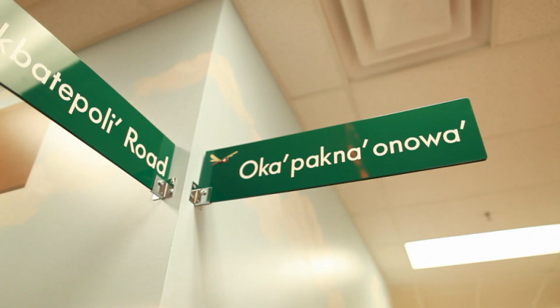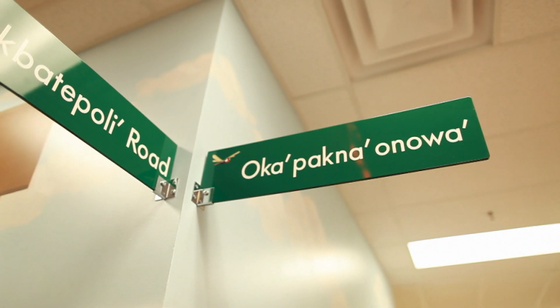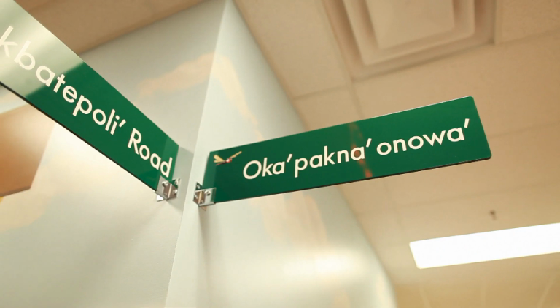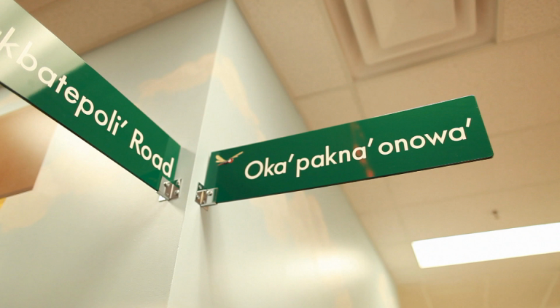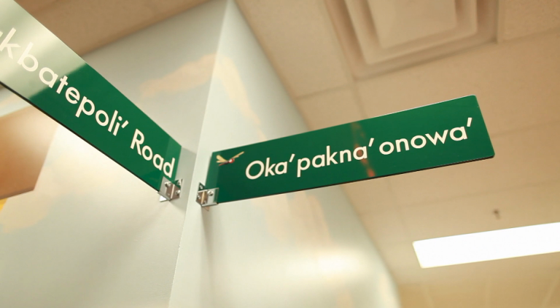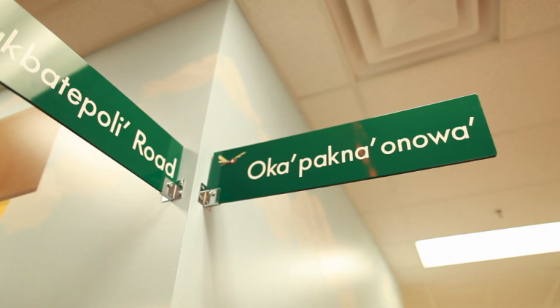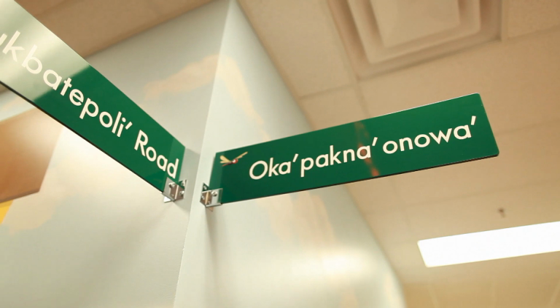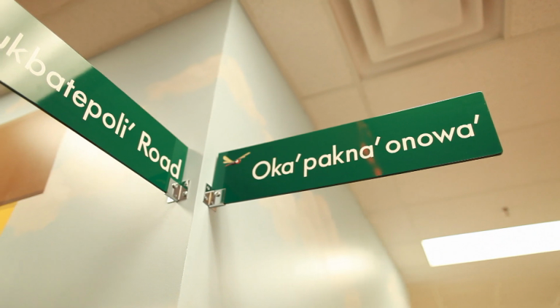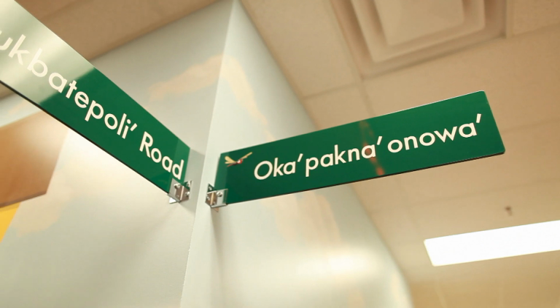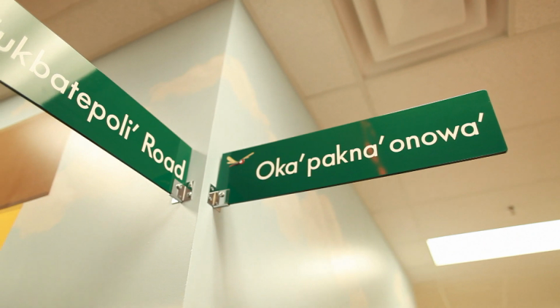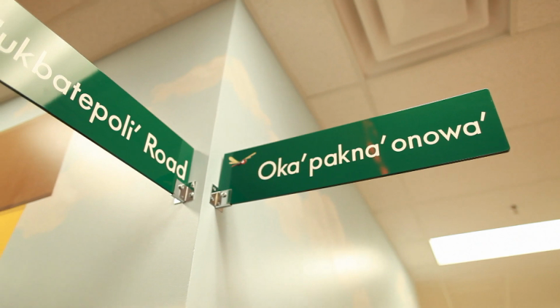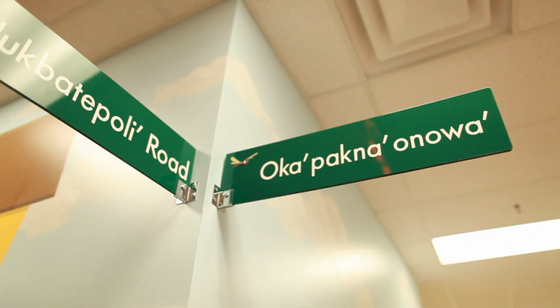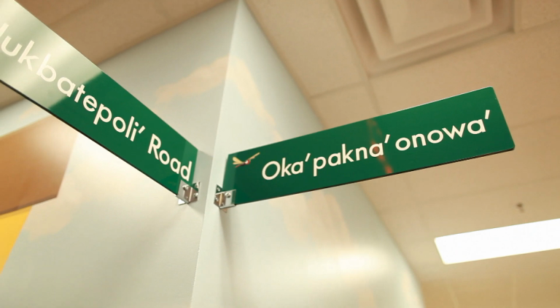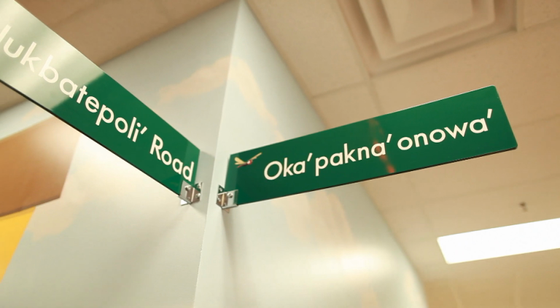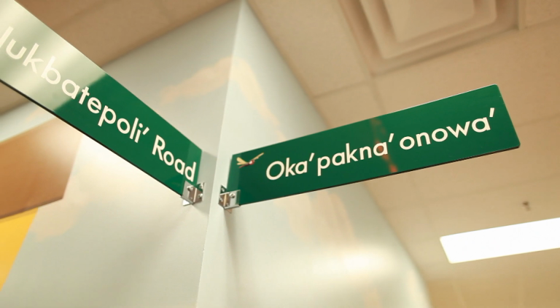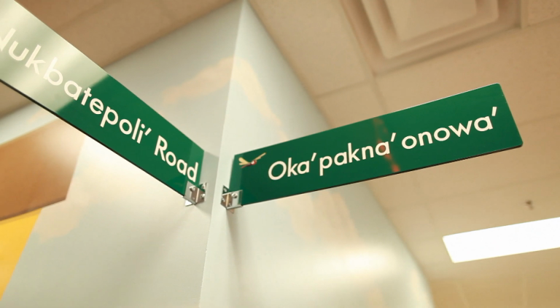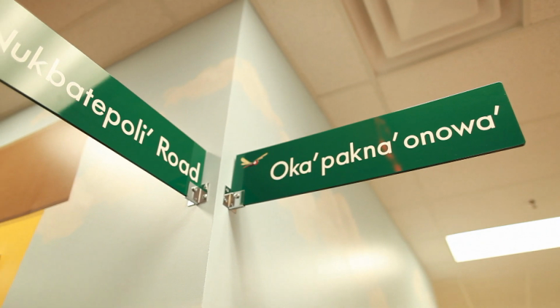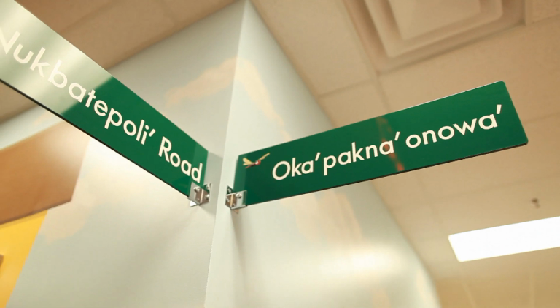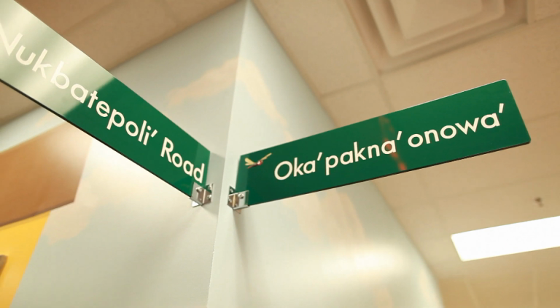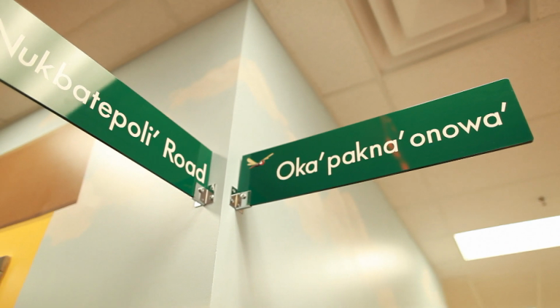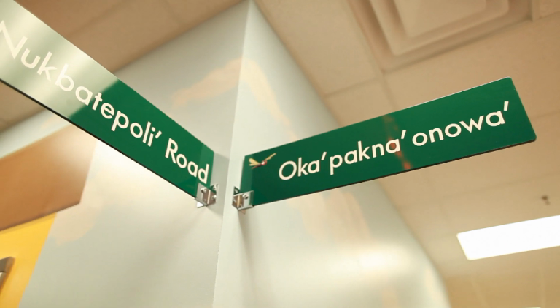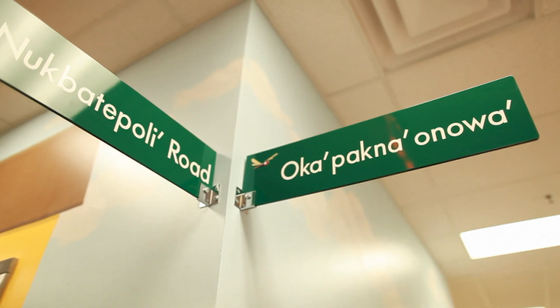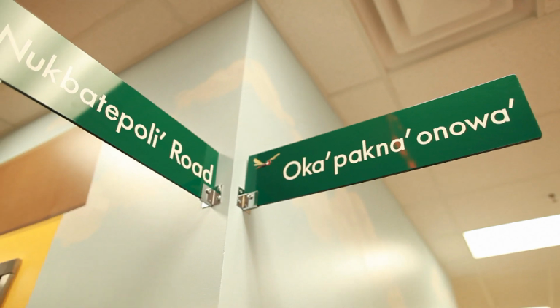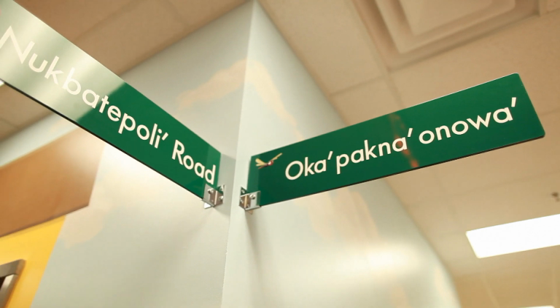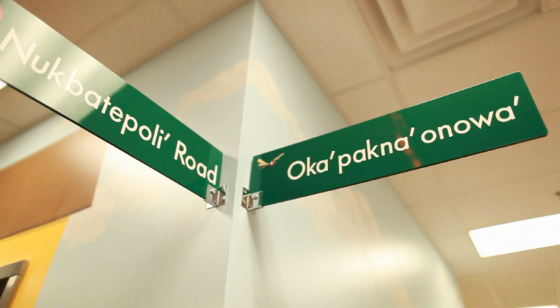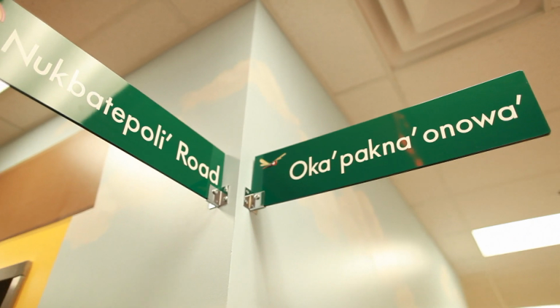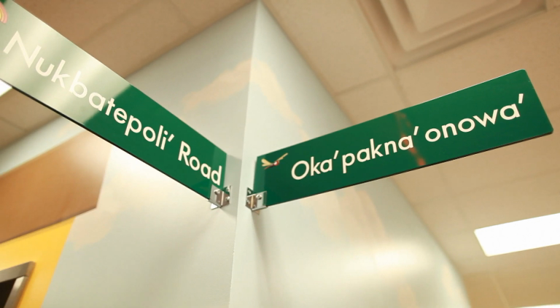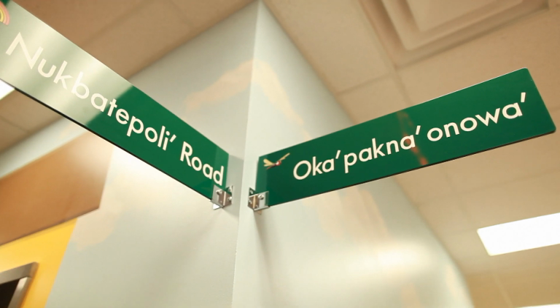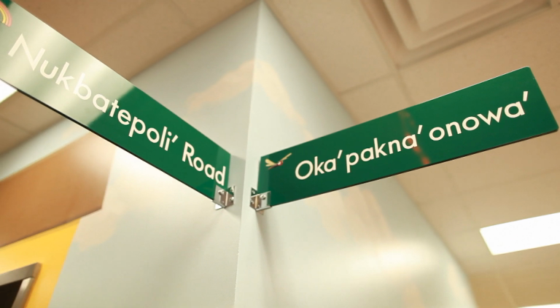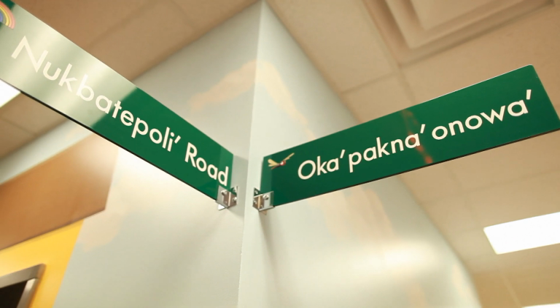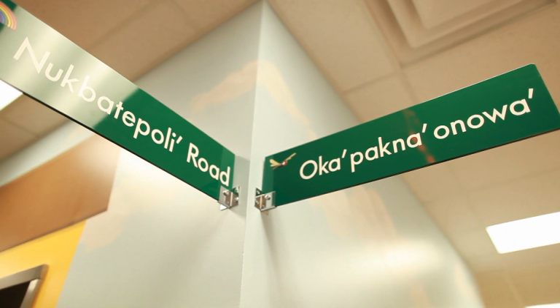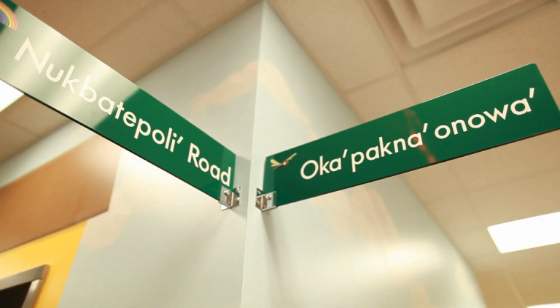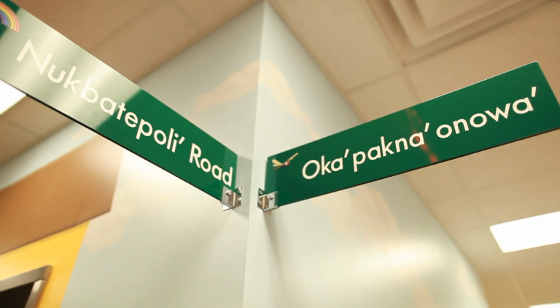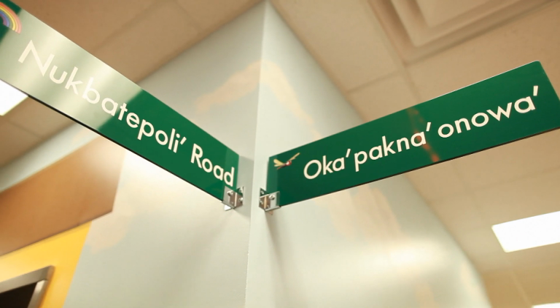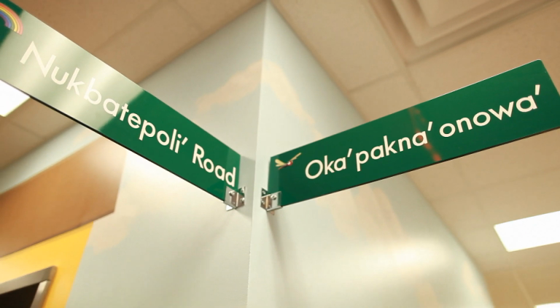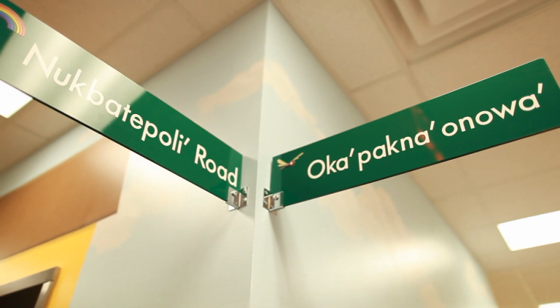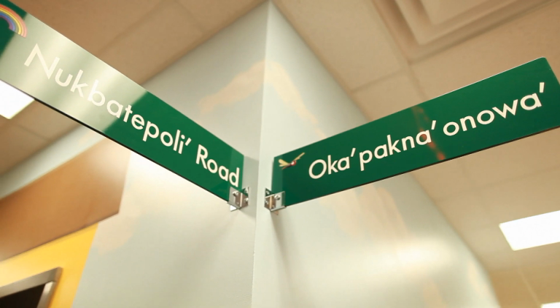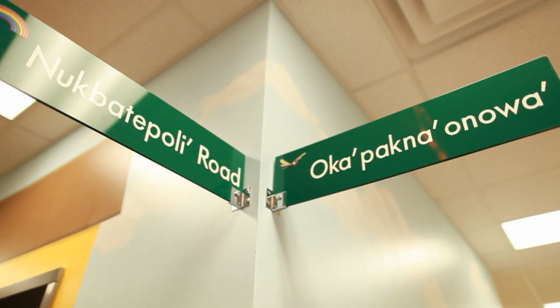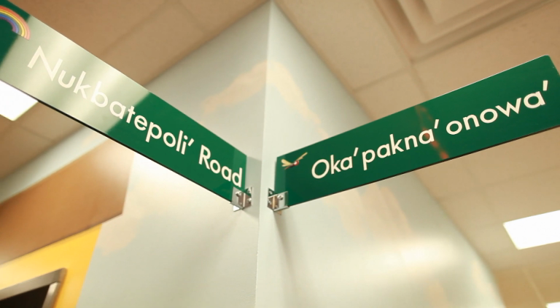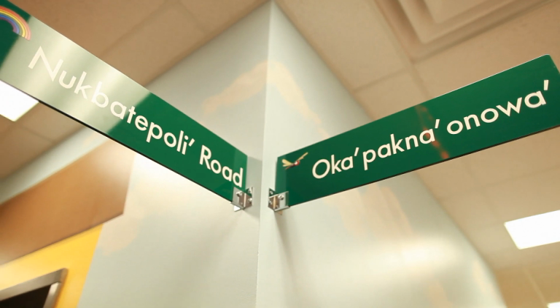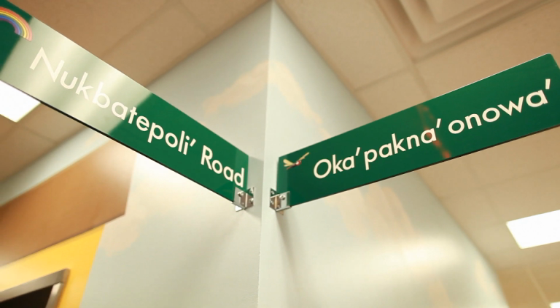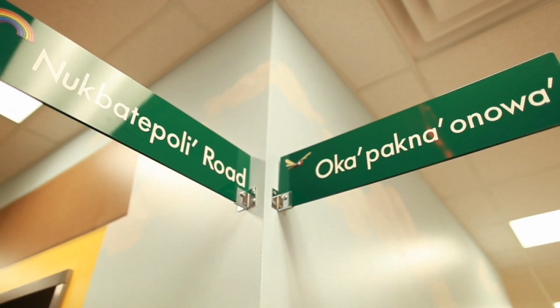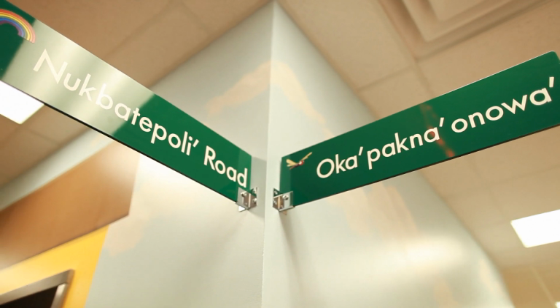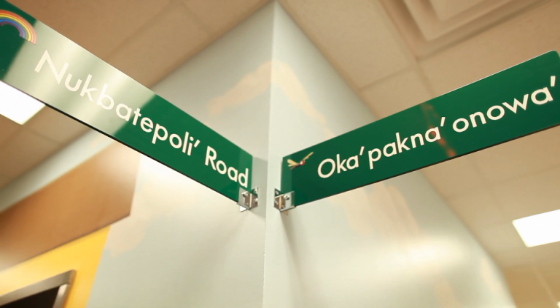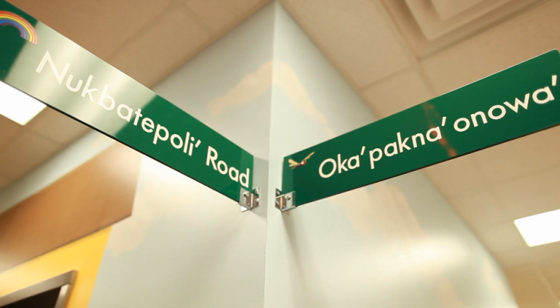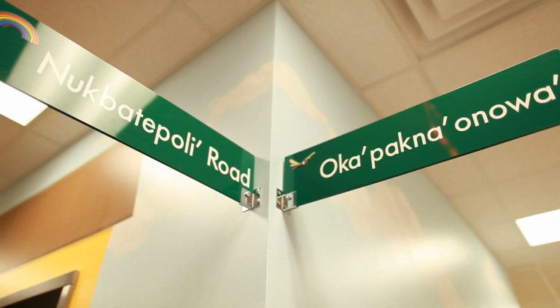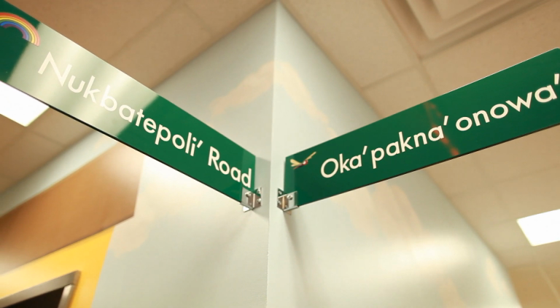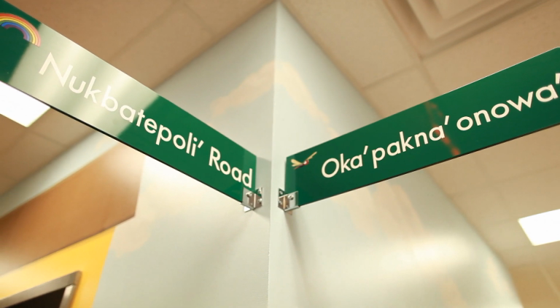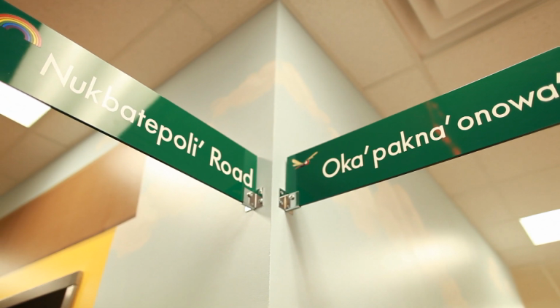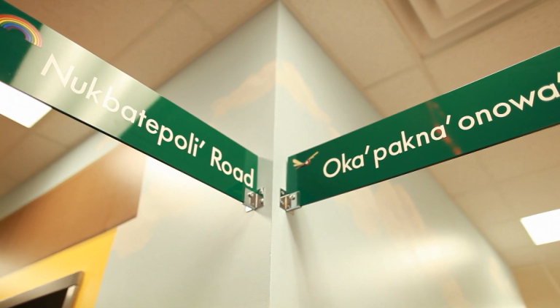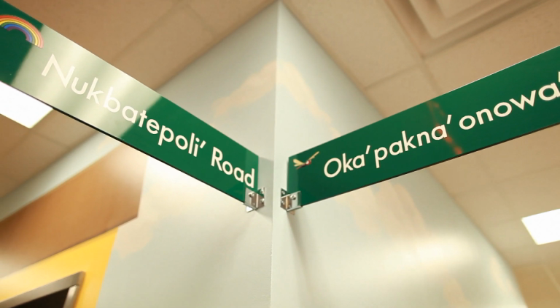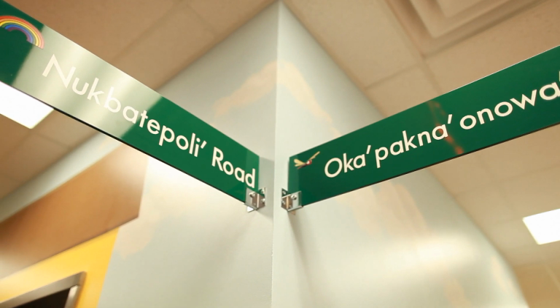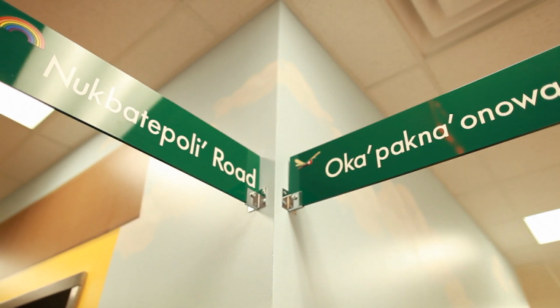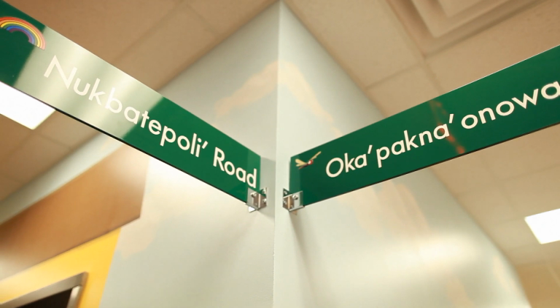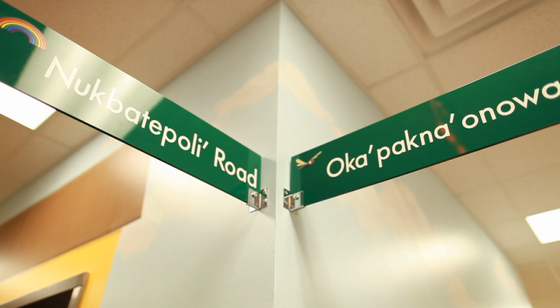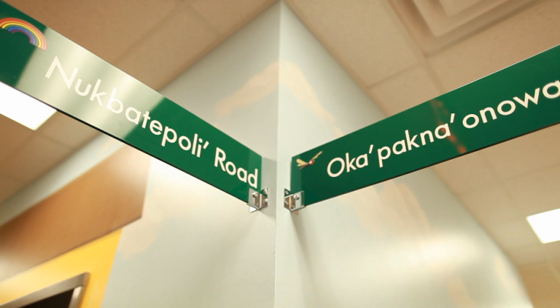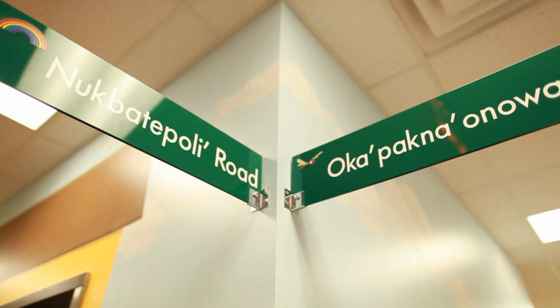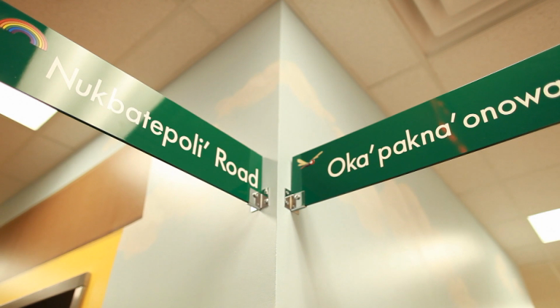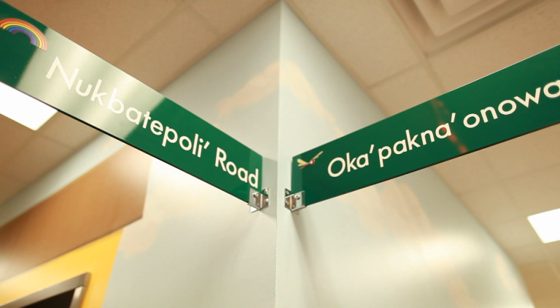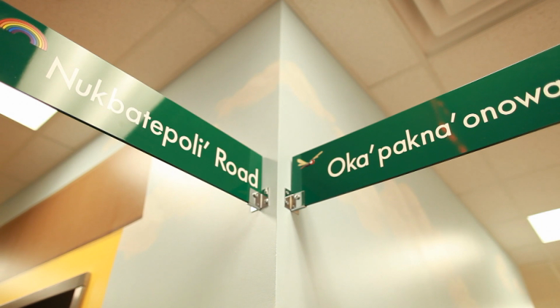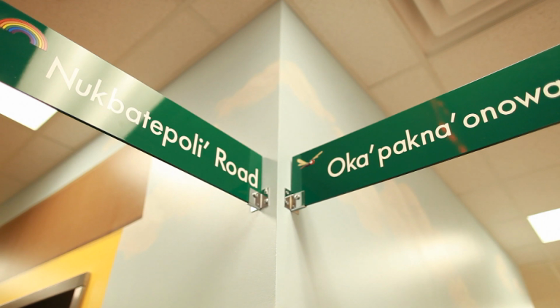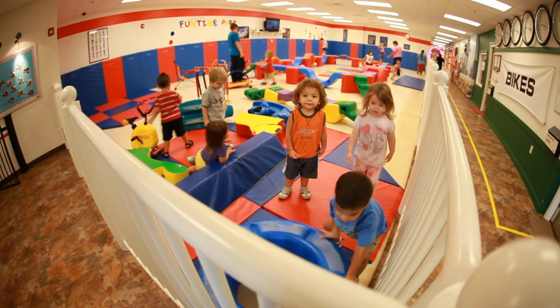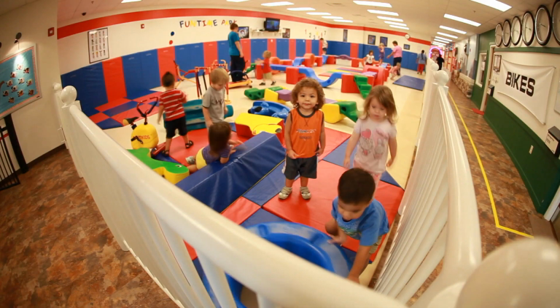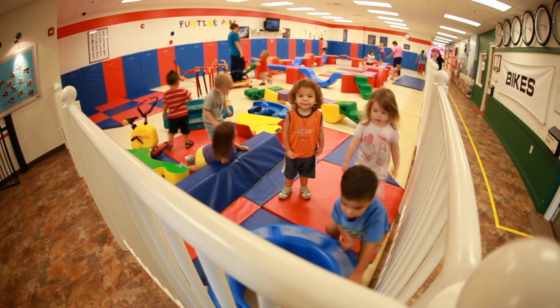The hallways have street names in Chickasaw, and so every classroom has a street address to help you find where you're going.